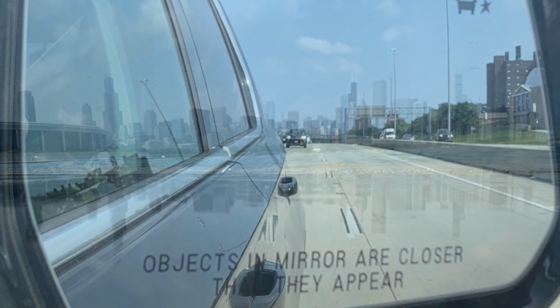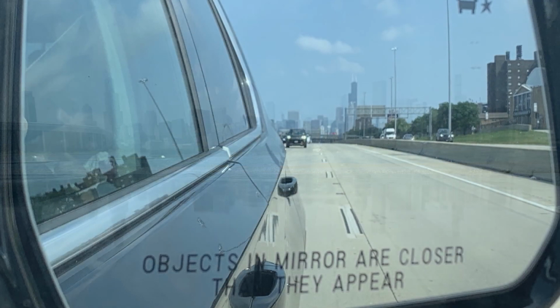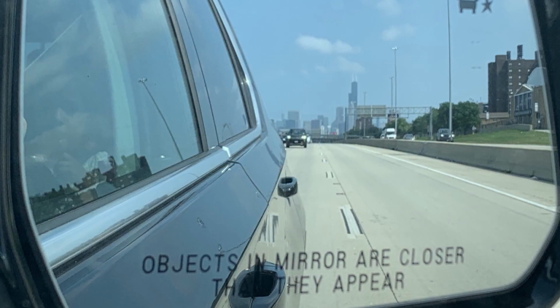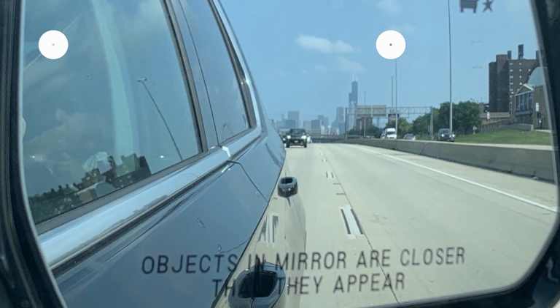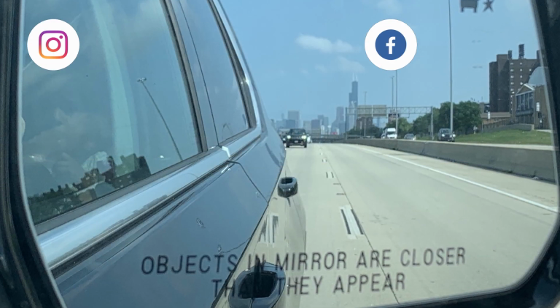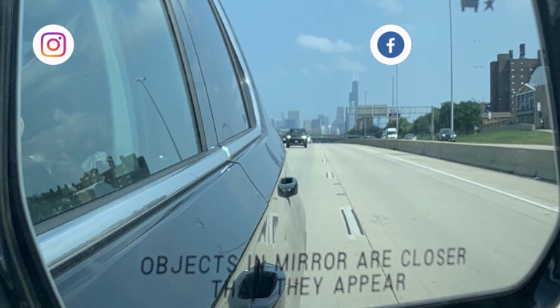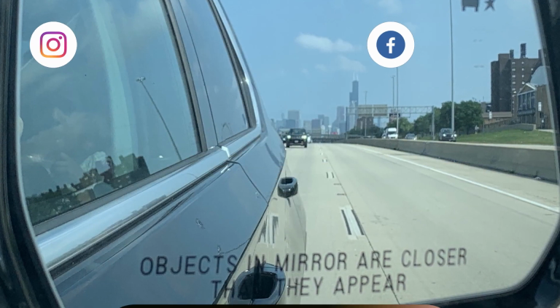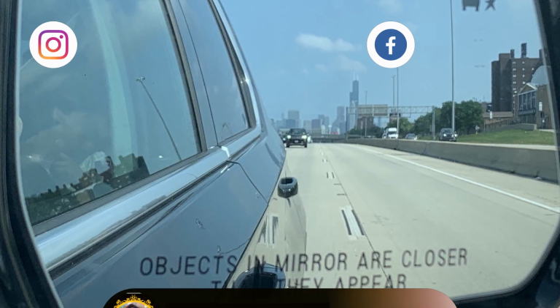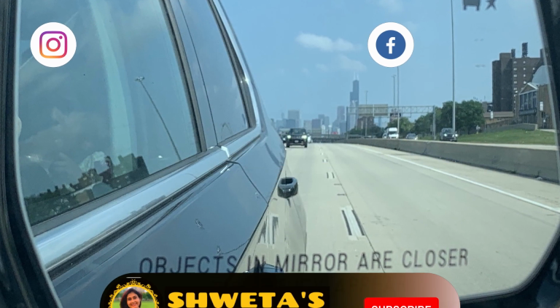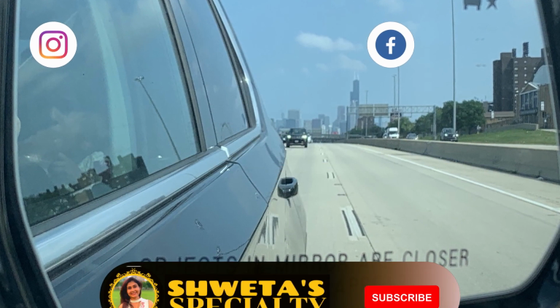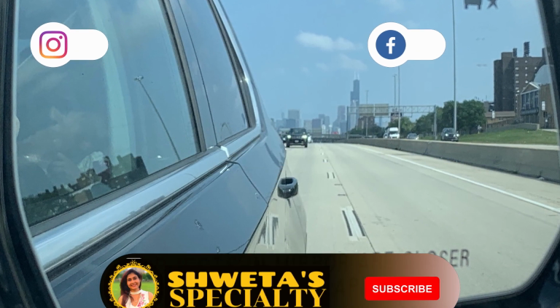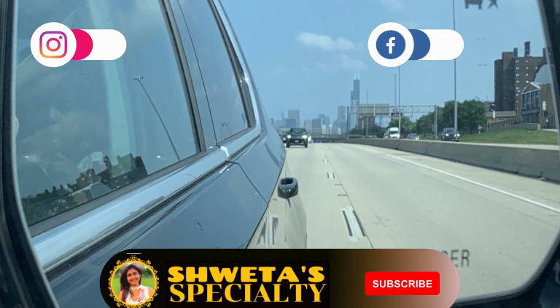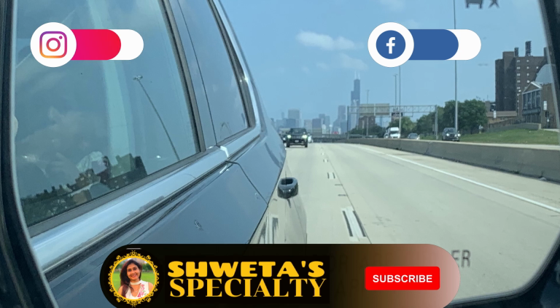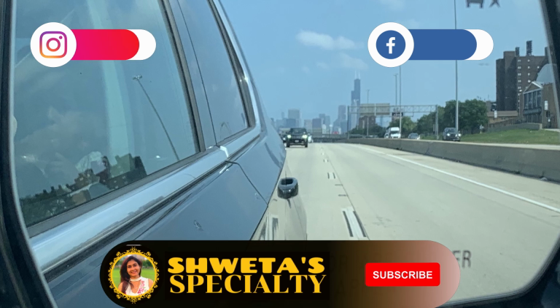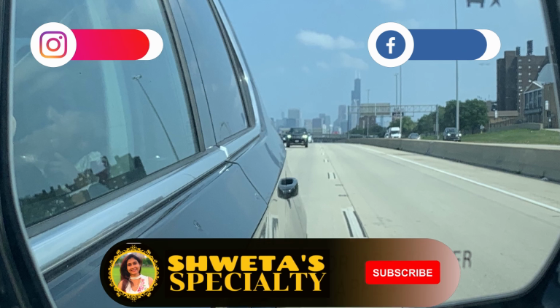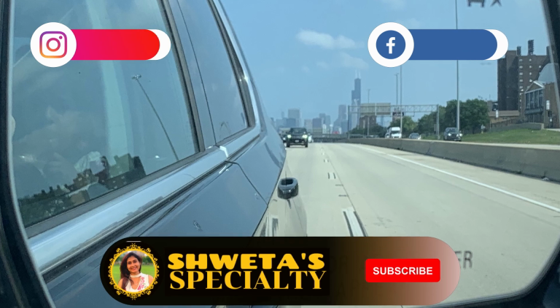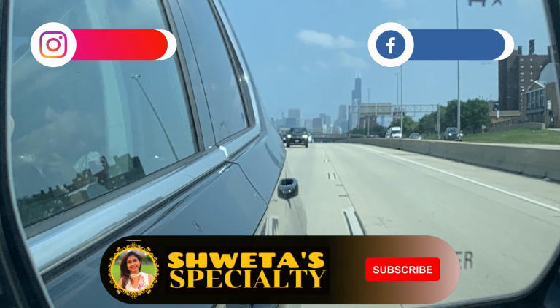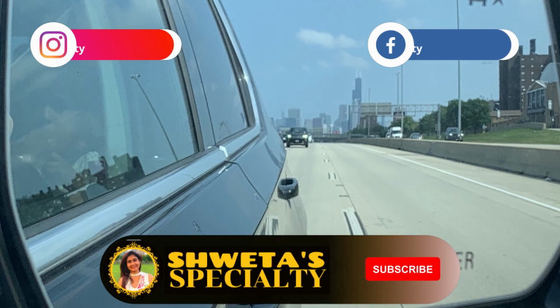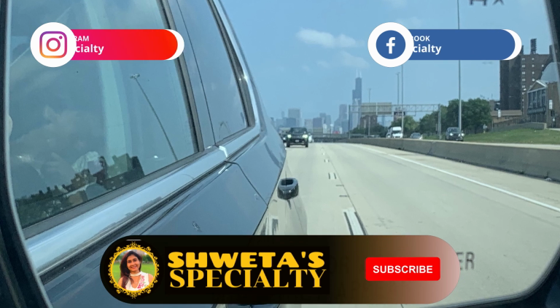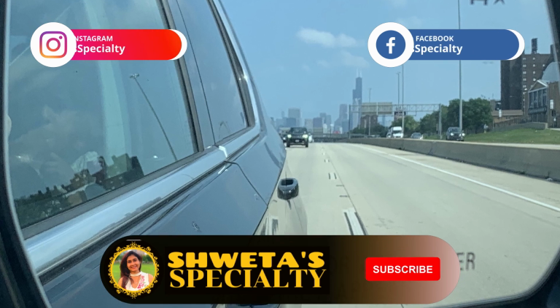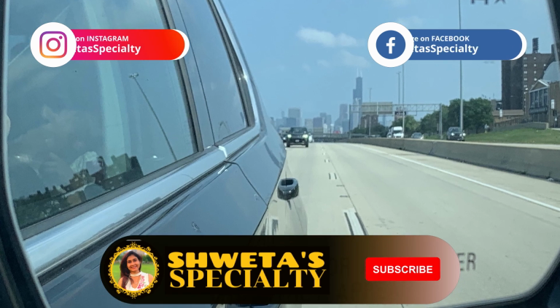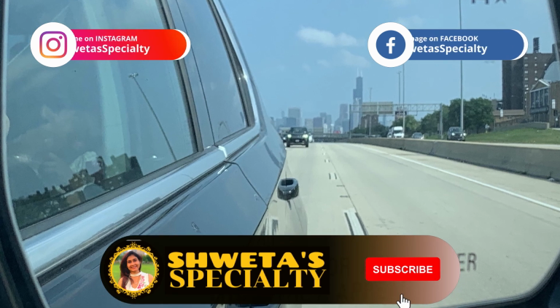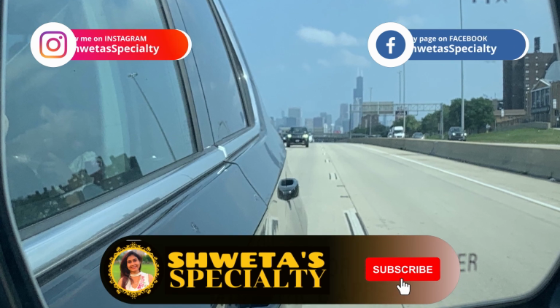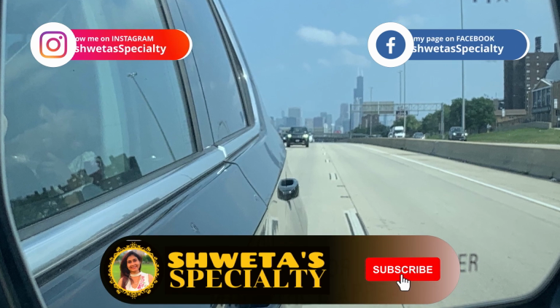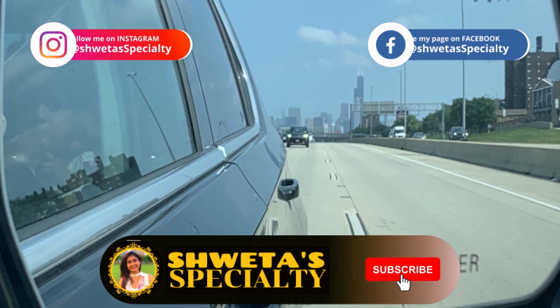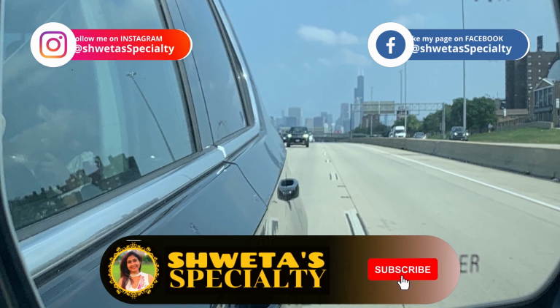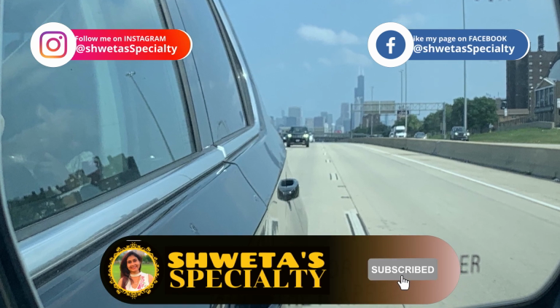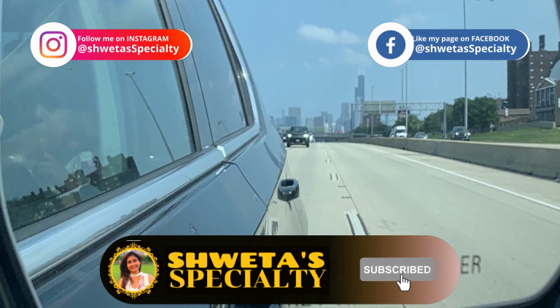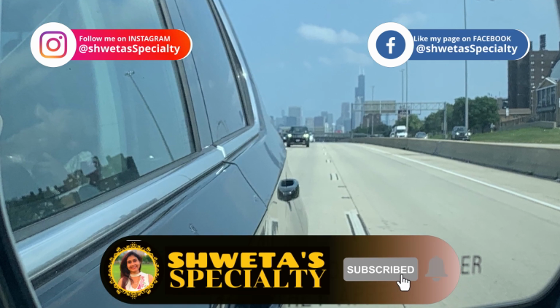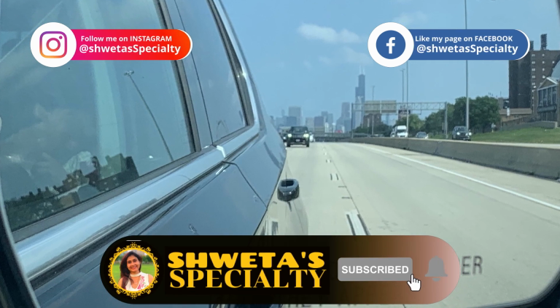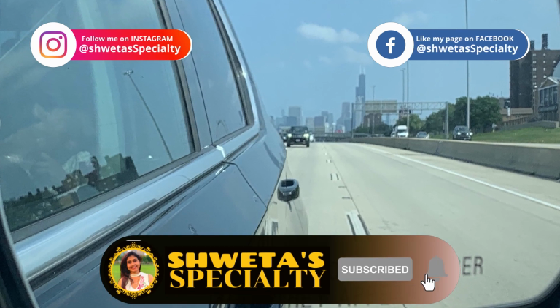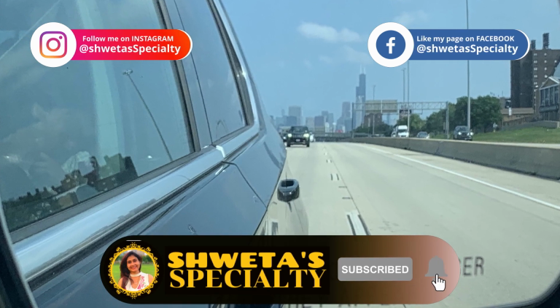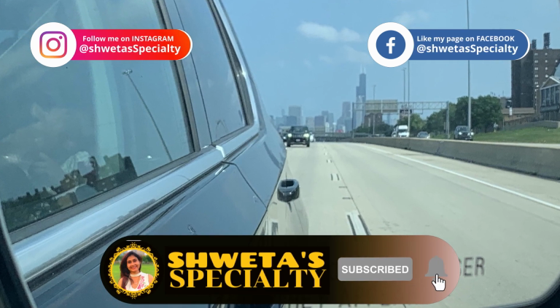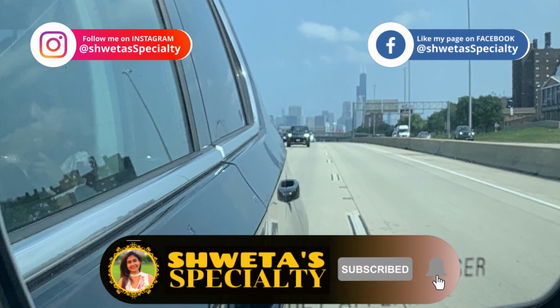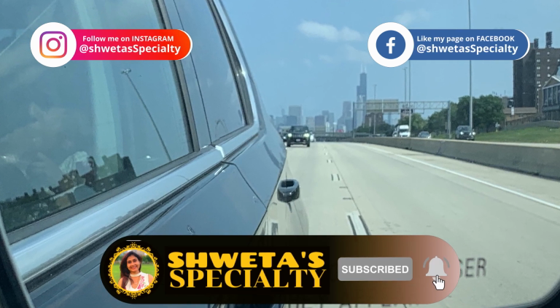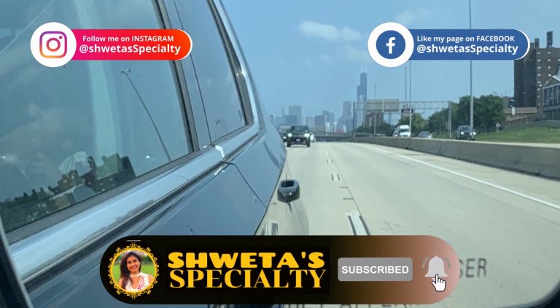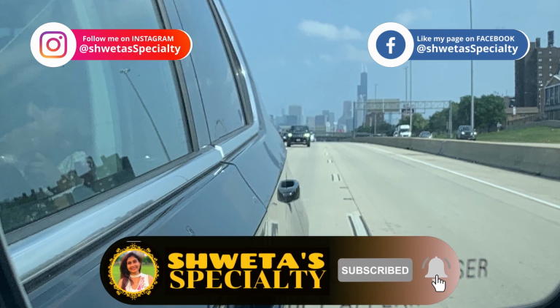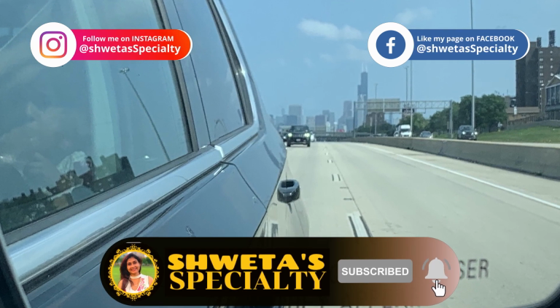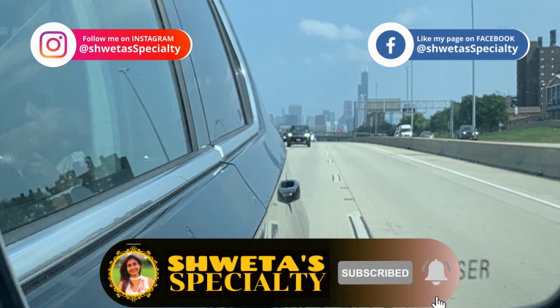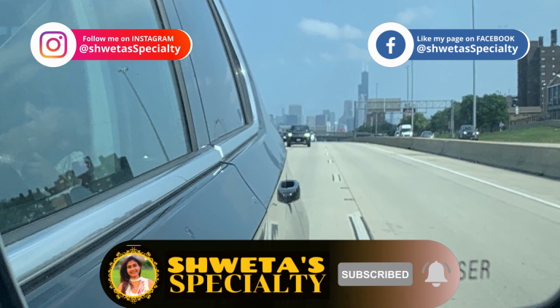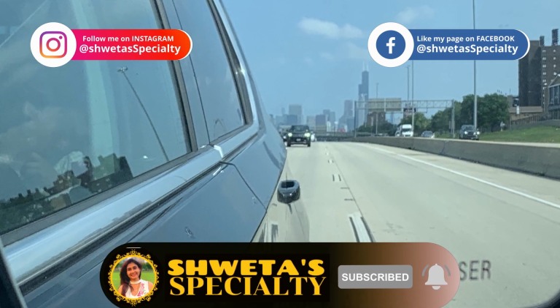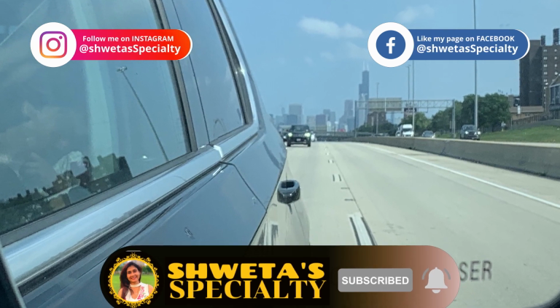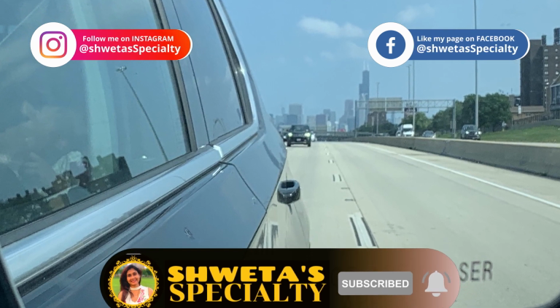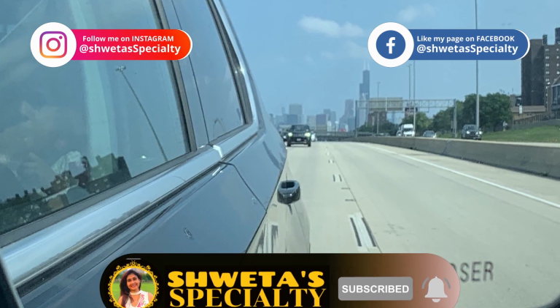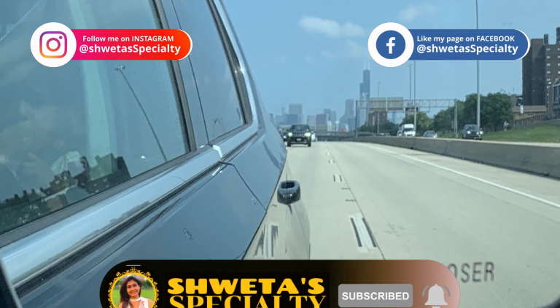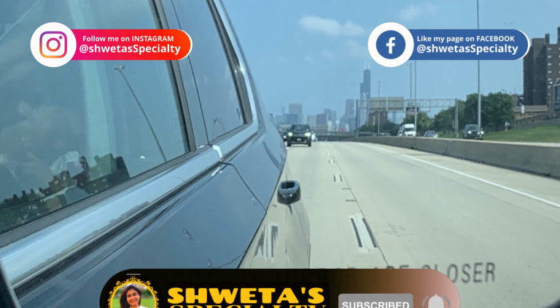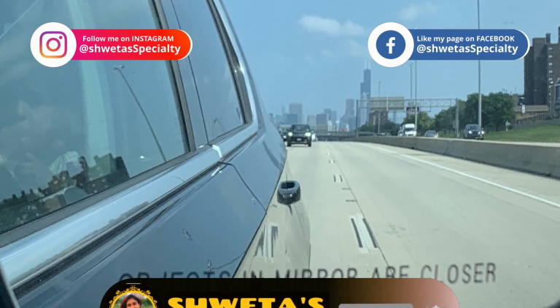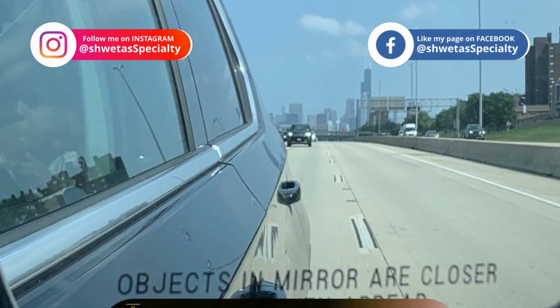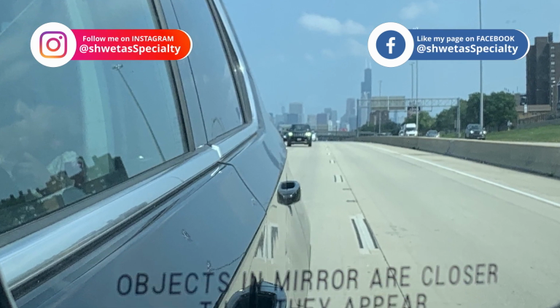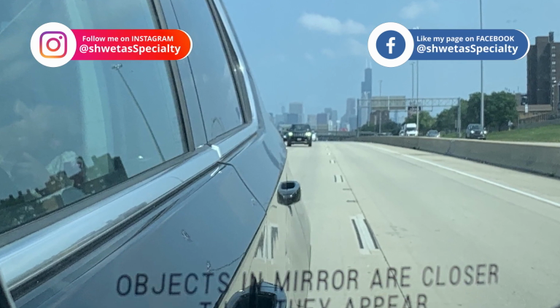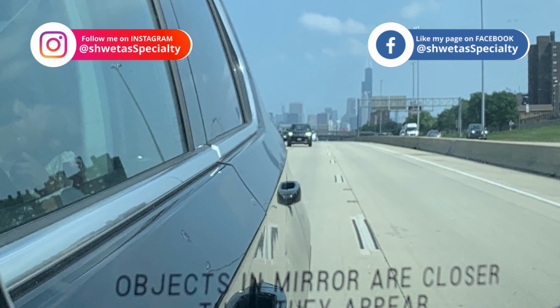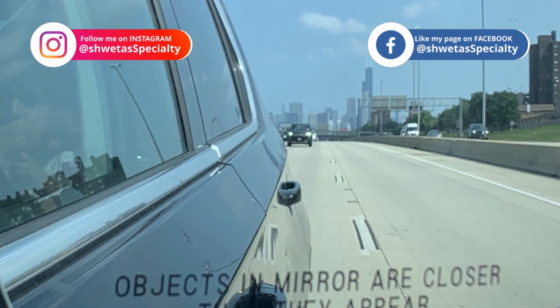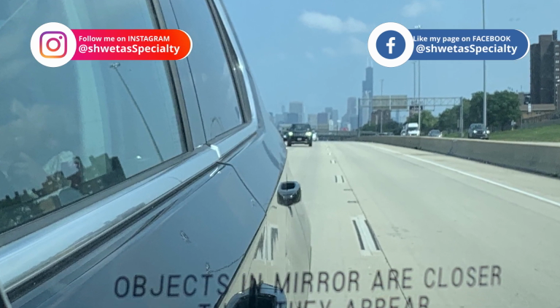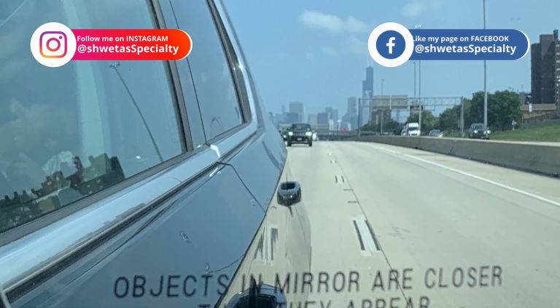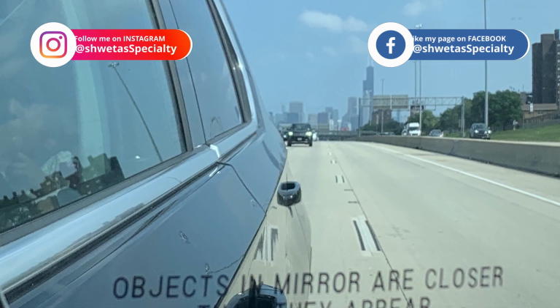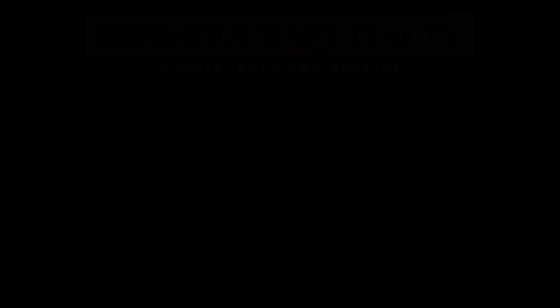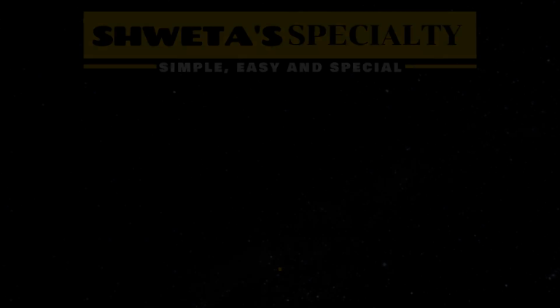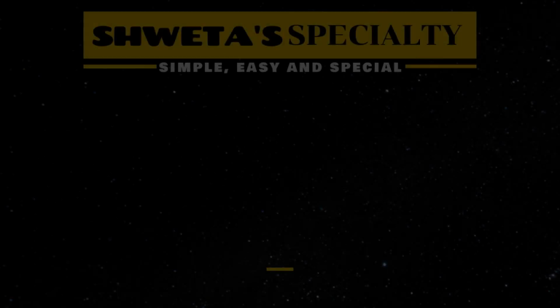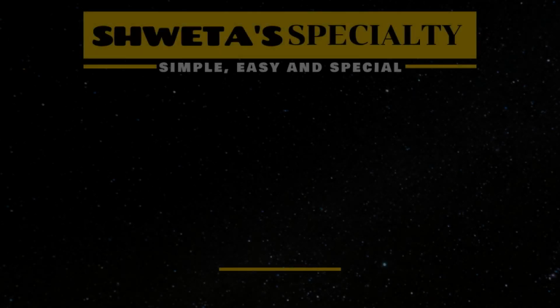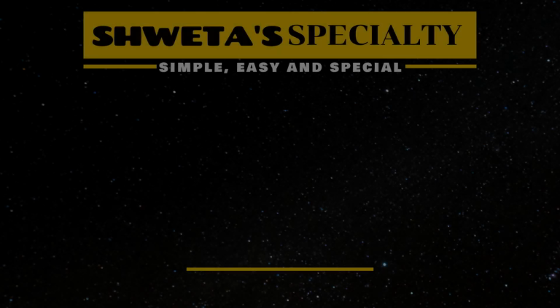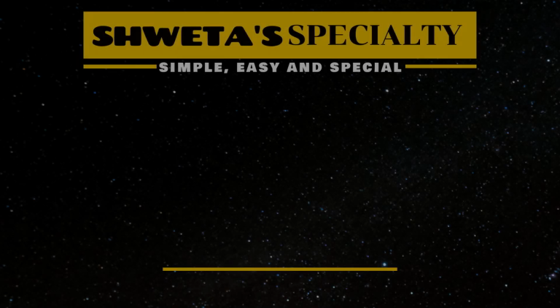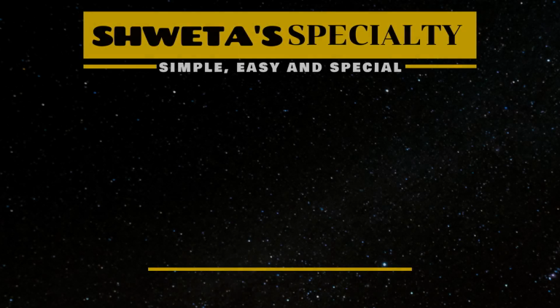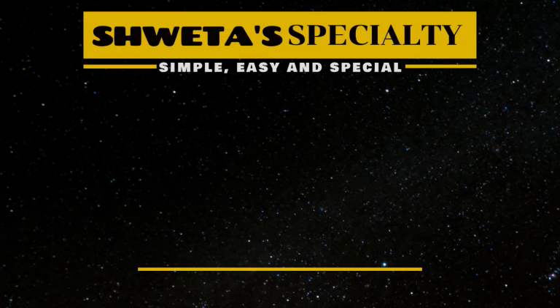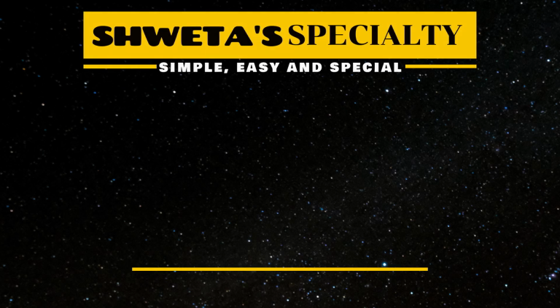I hope you liked my video. Please subscribe to my channel, hit the bell icon, like and share my video. Bye bye!